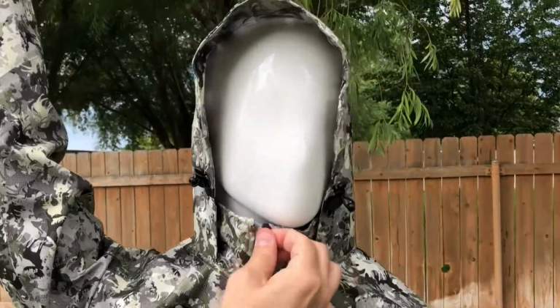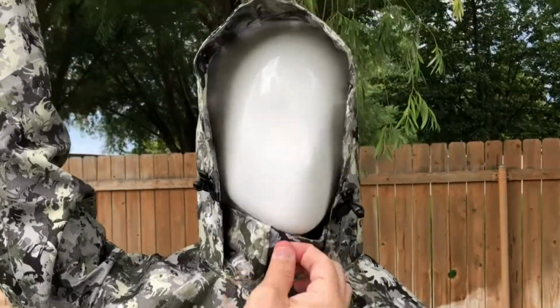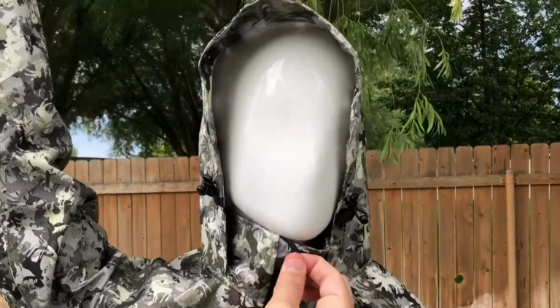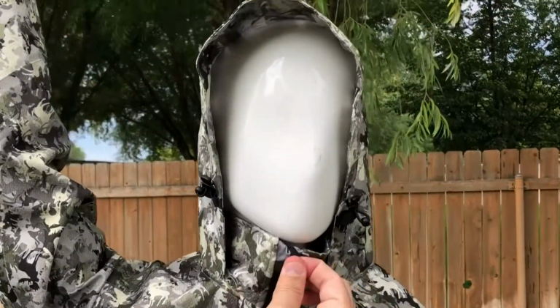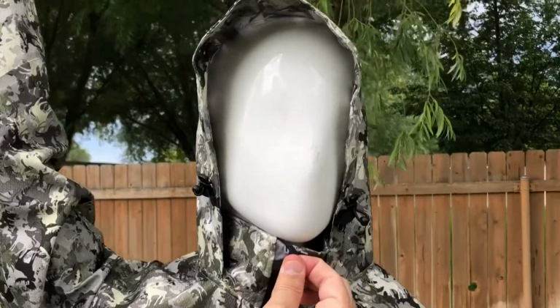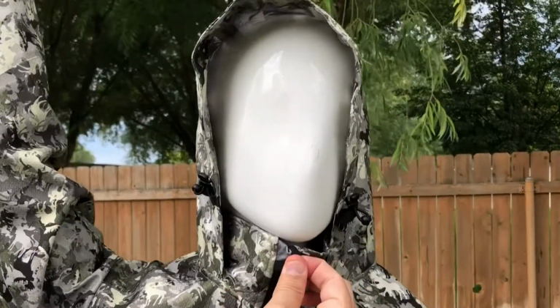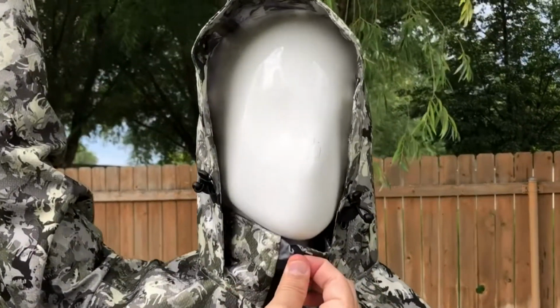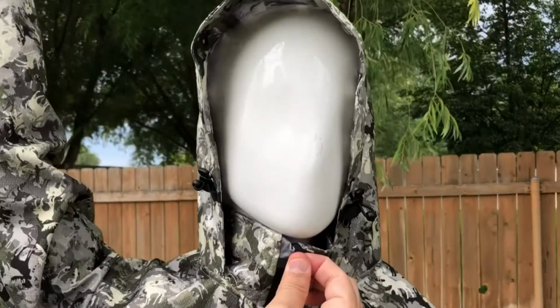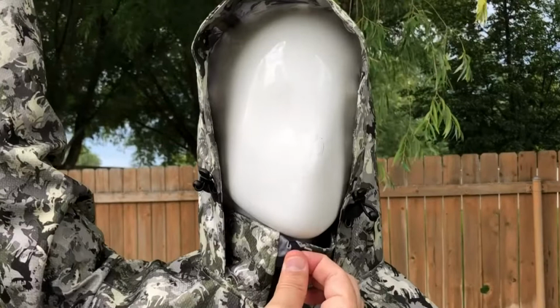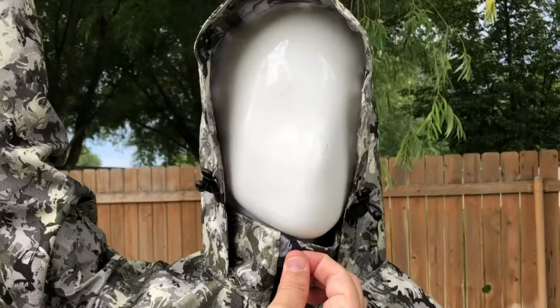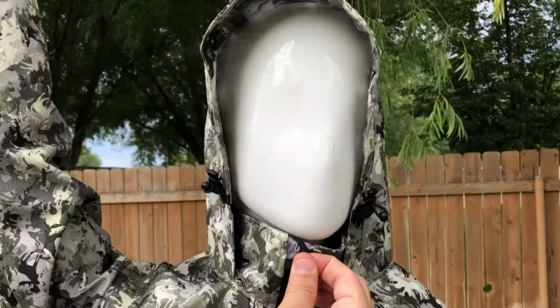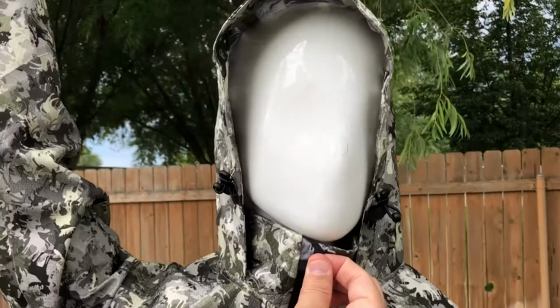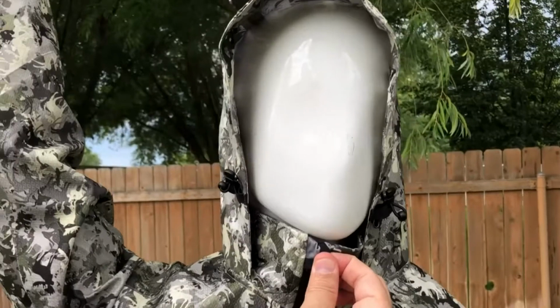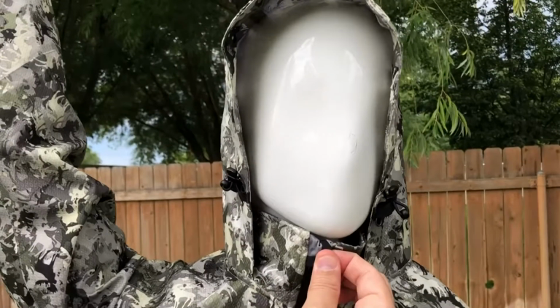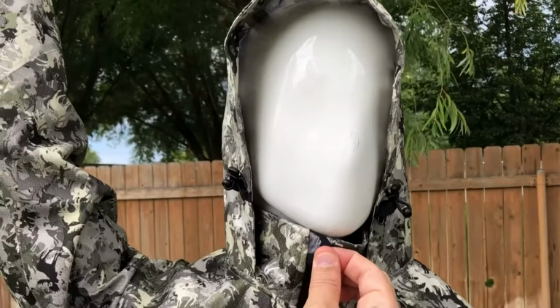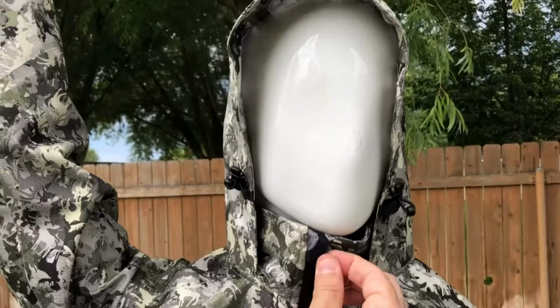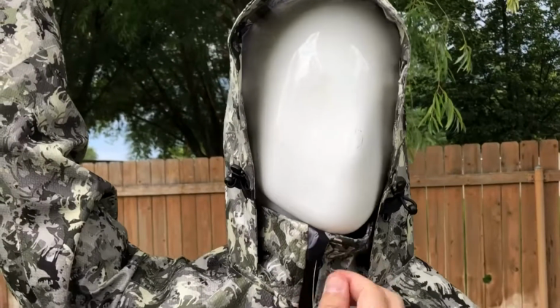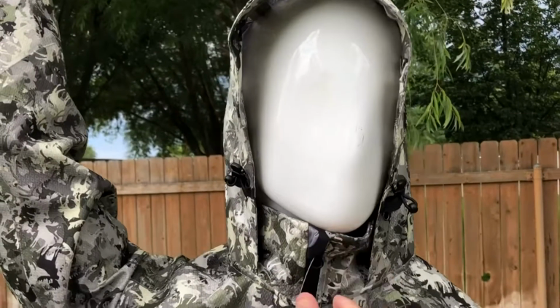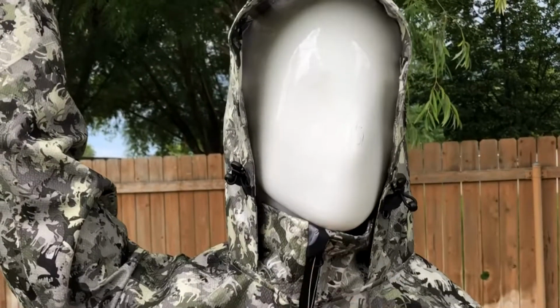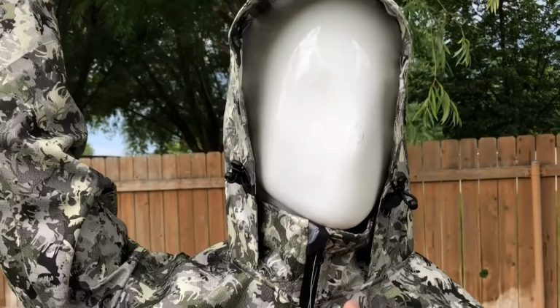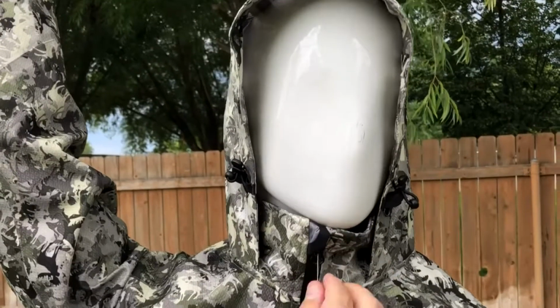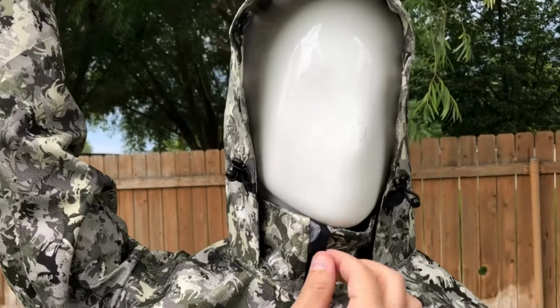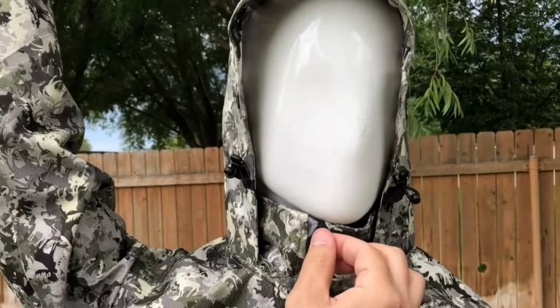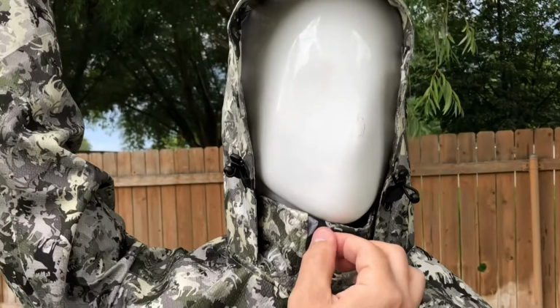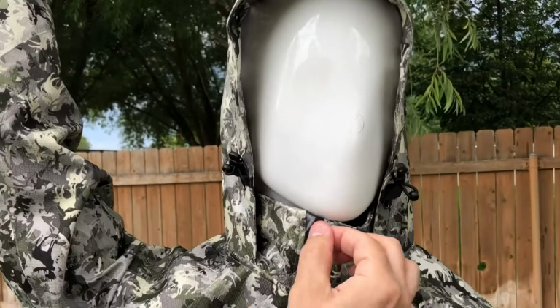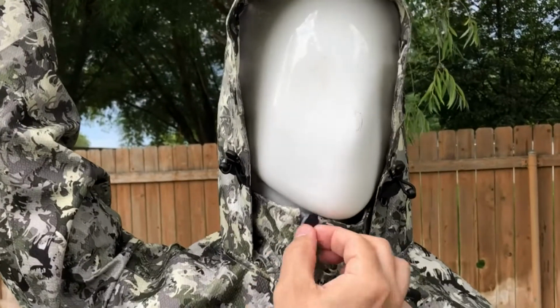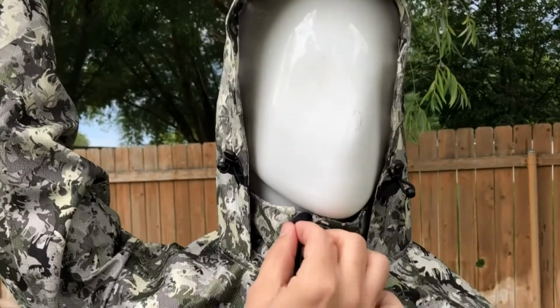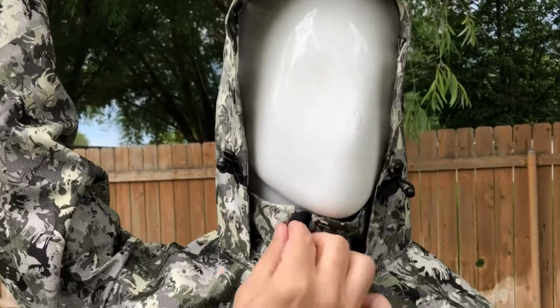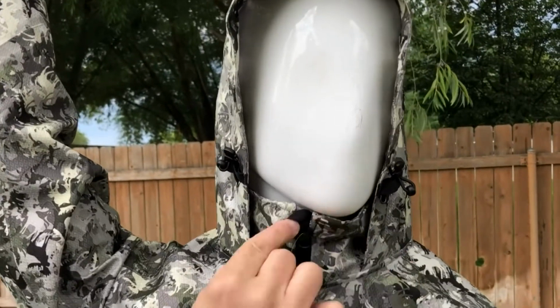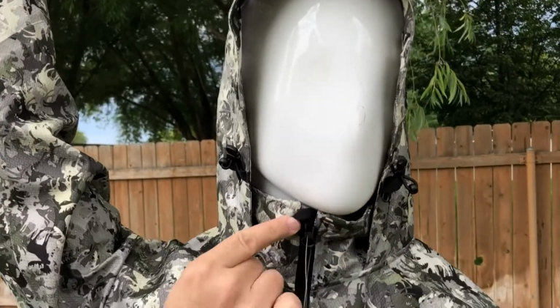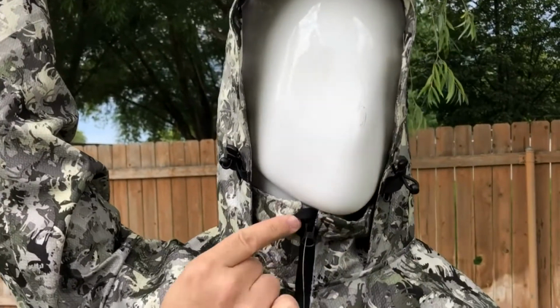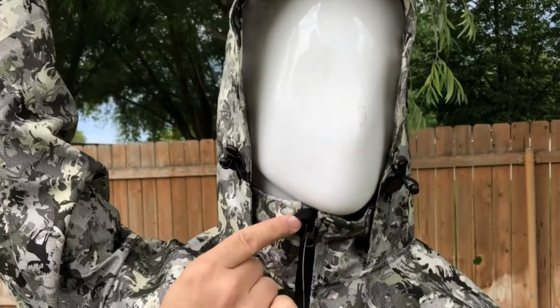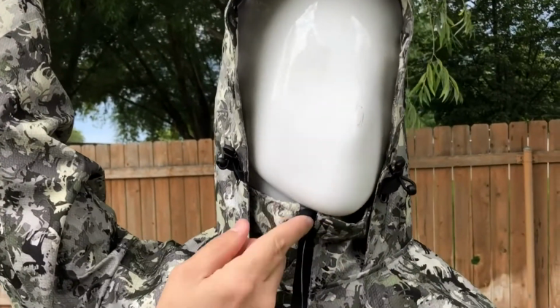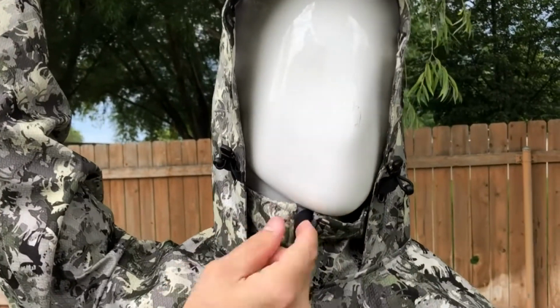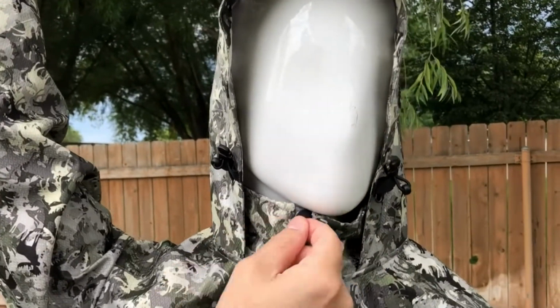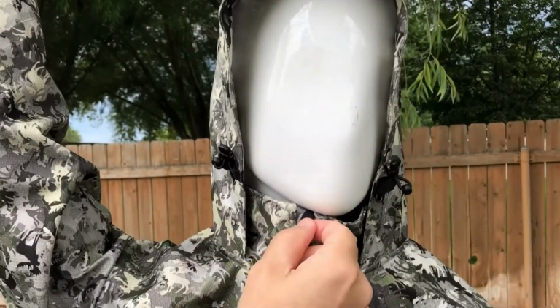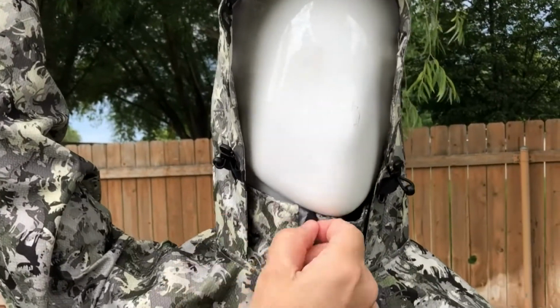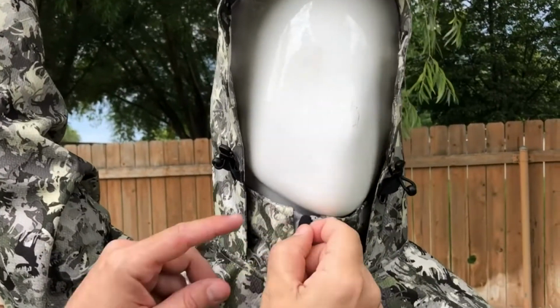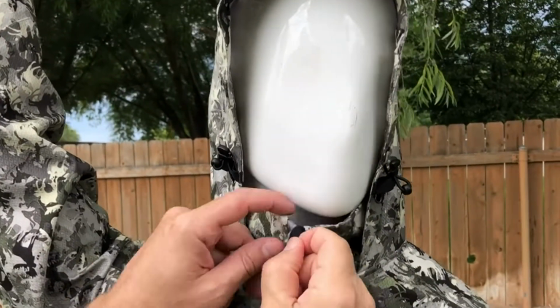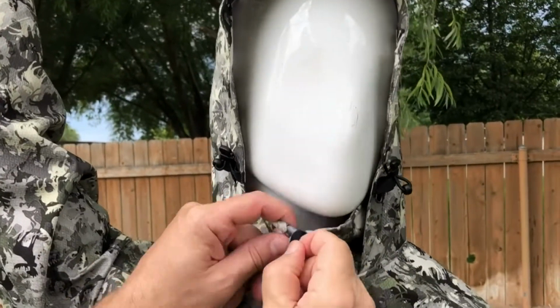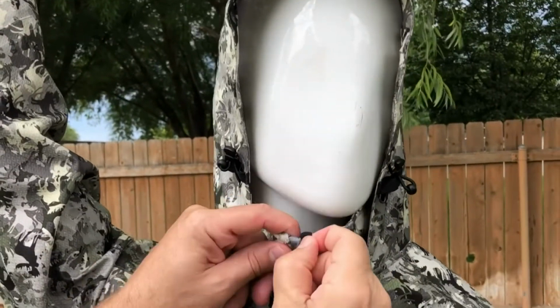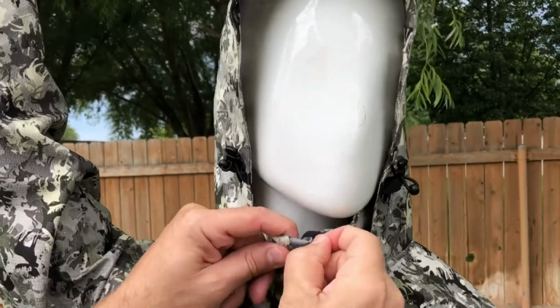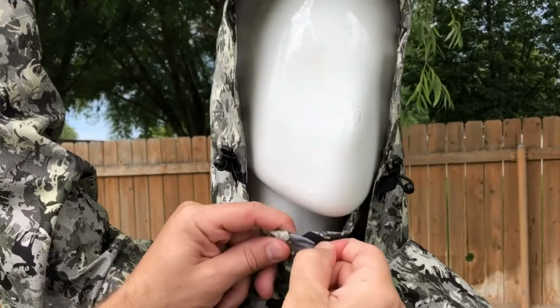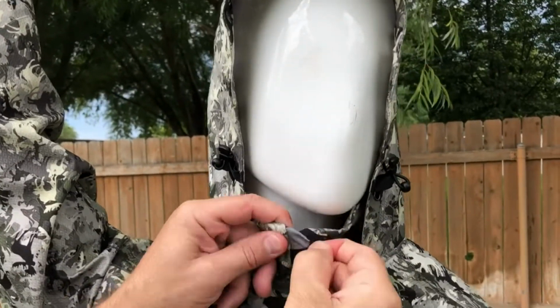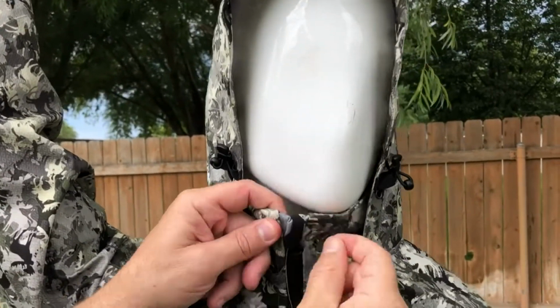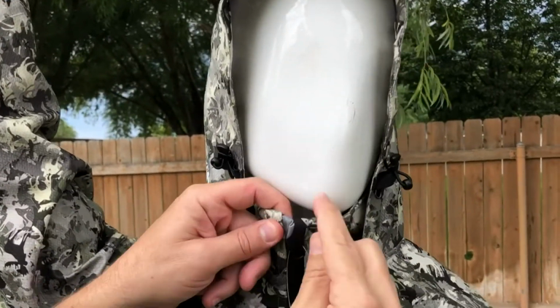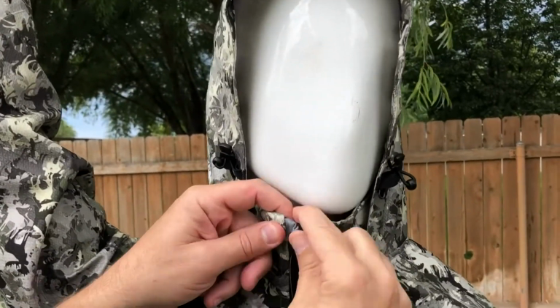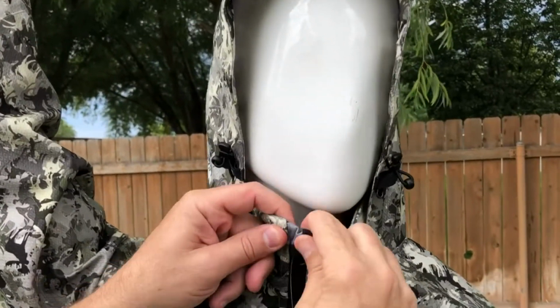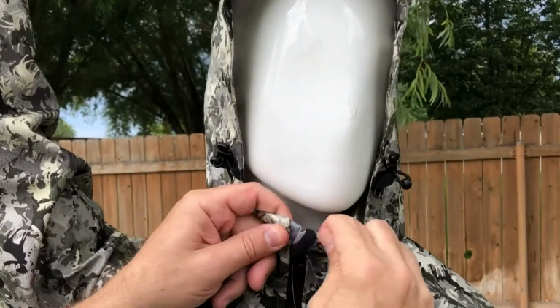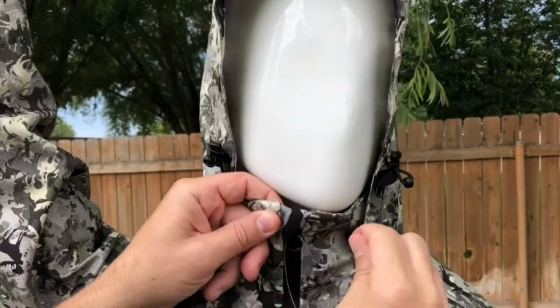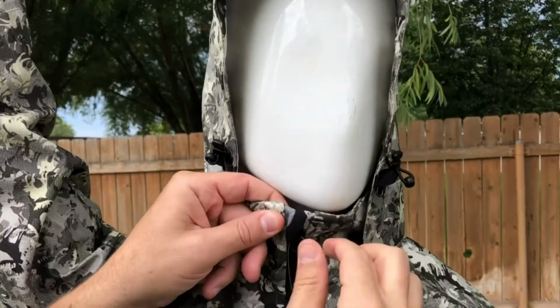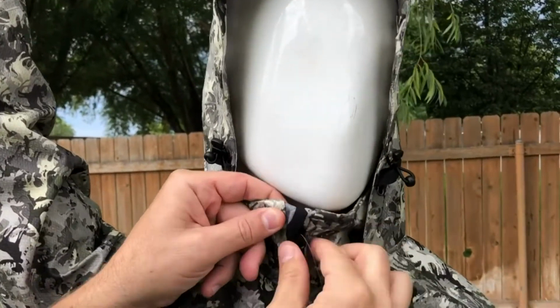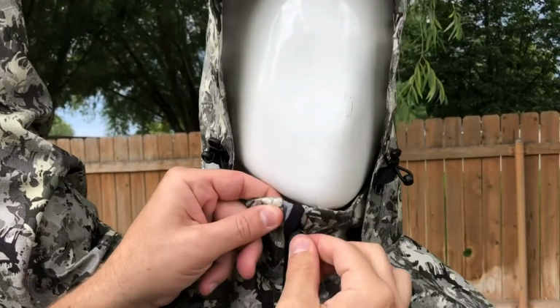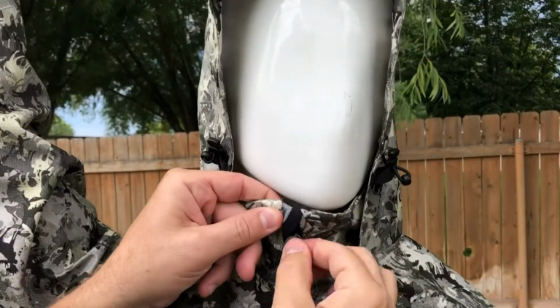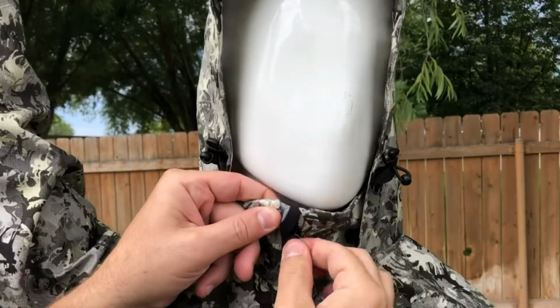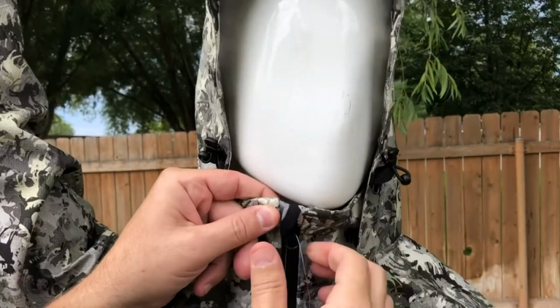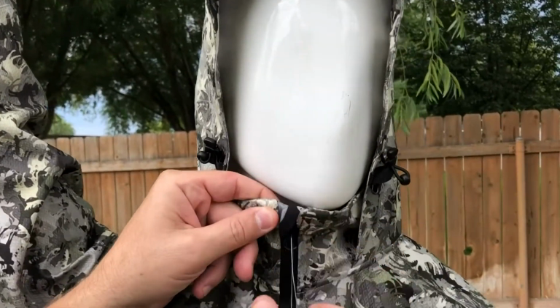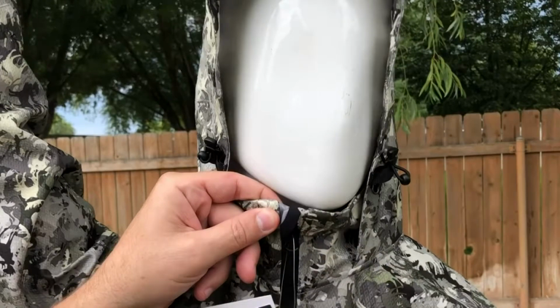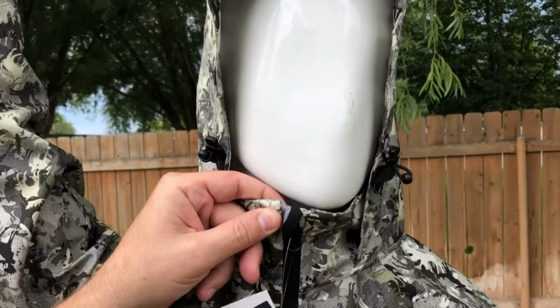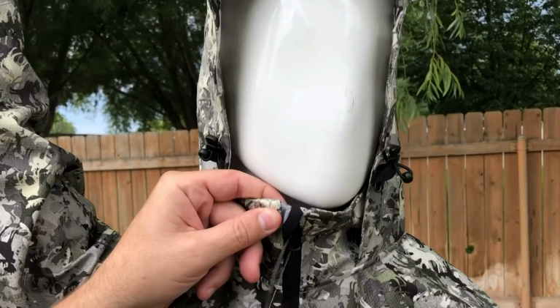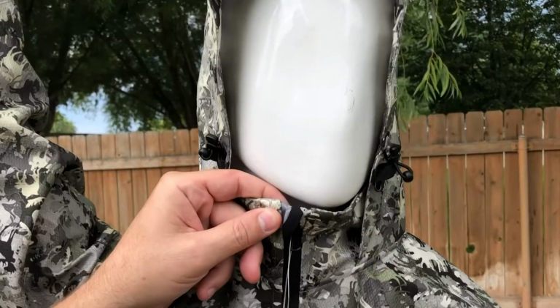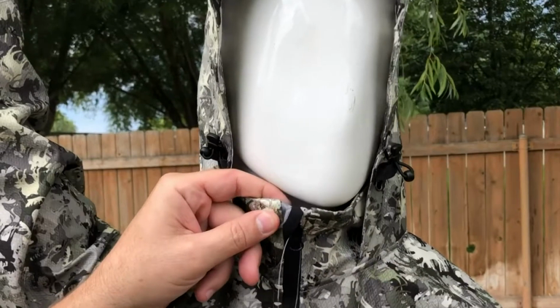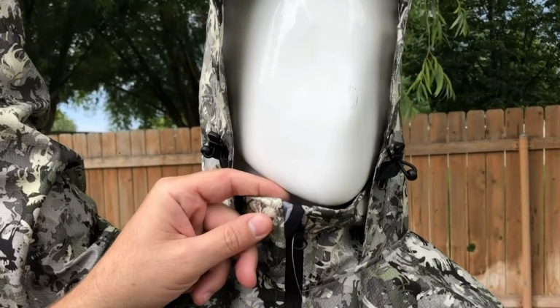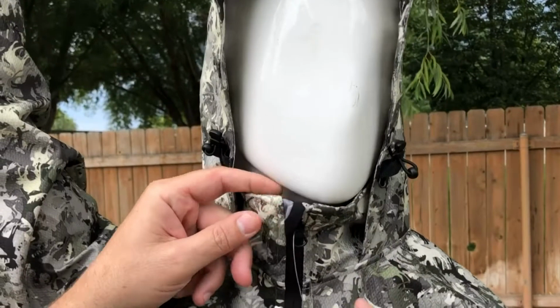The benefit of that is it's going to come together, so when you turn your head it'll turn with you. On this zipper we have a beard guard so it doesn't get caught in your beard — you don't have to worry about the zipper coming up. You pull this over and that secures it right there.